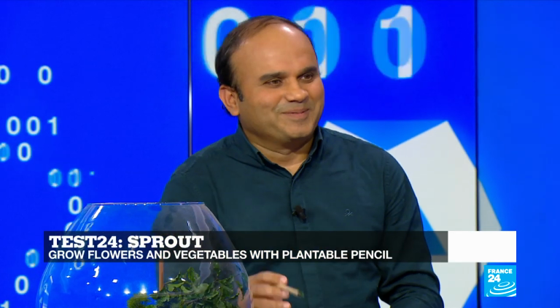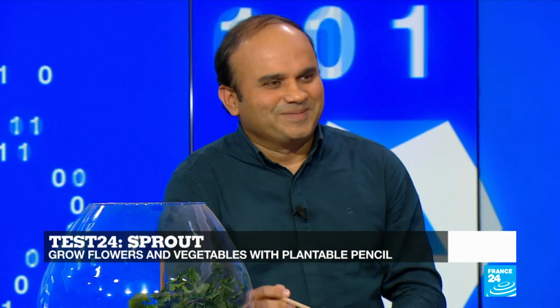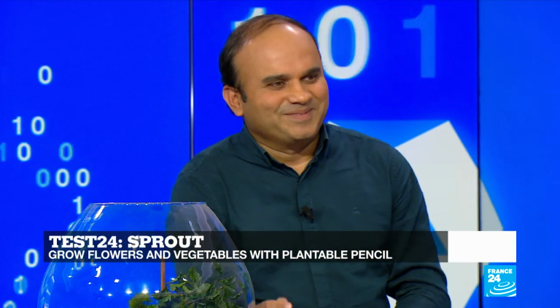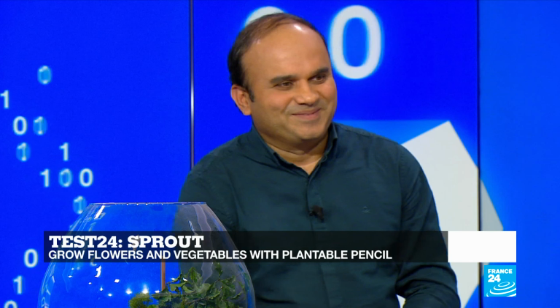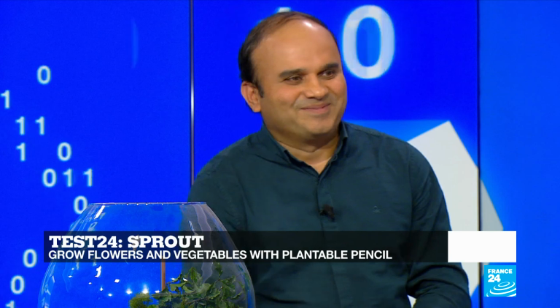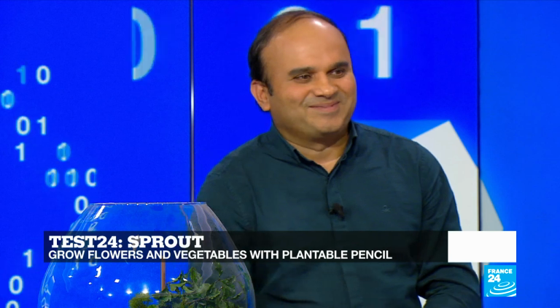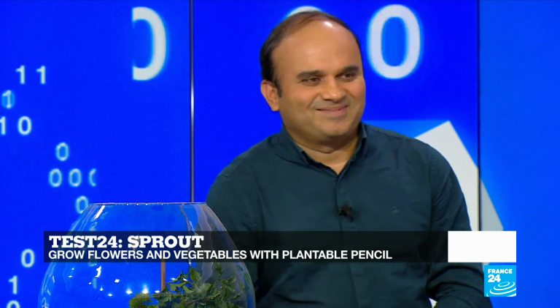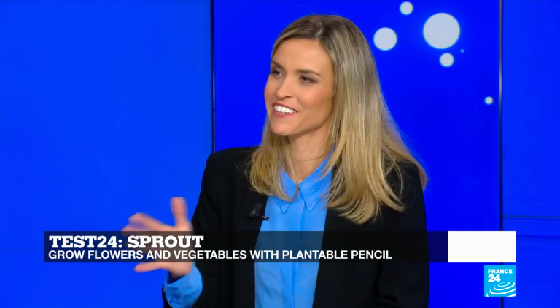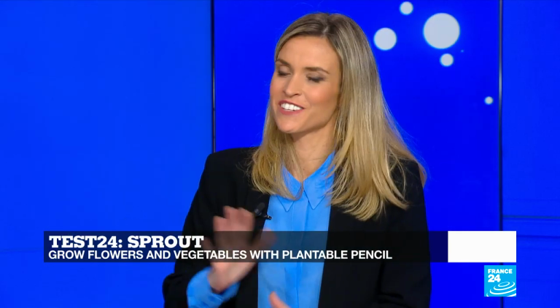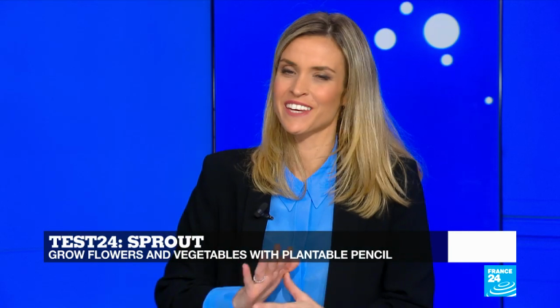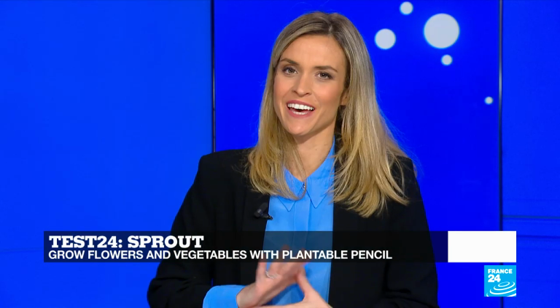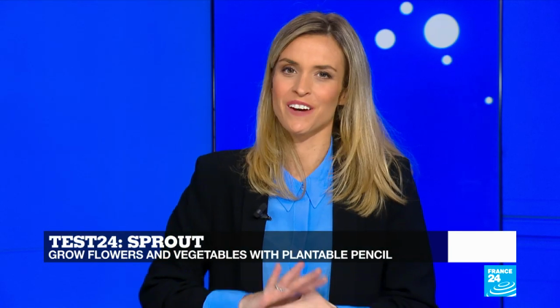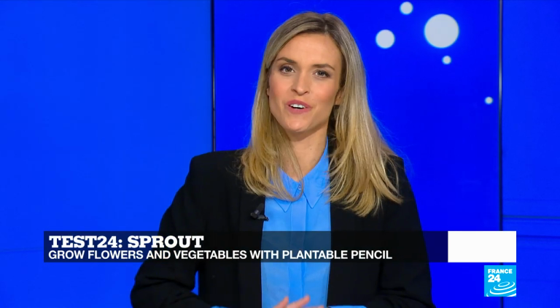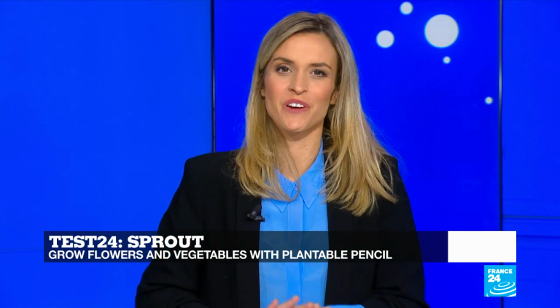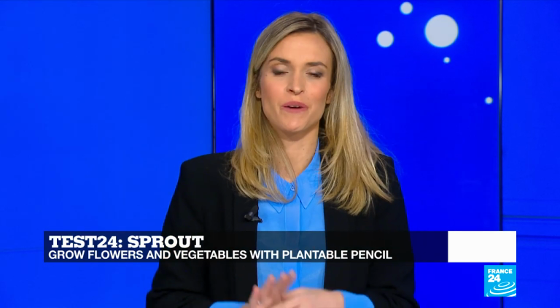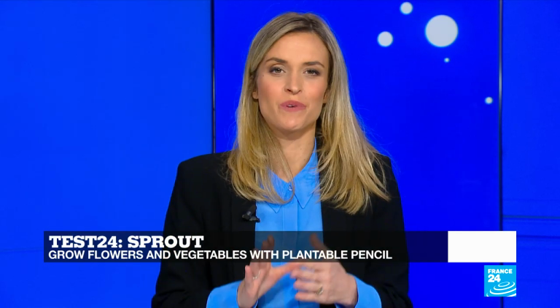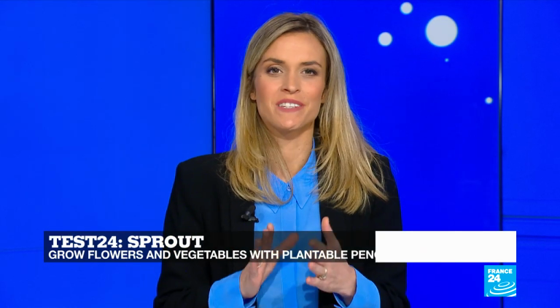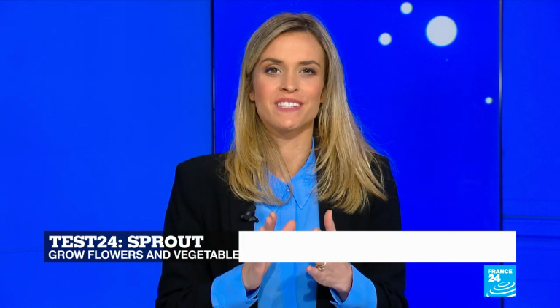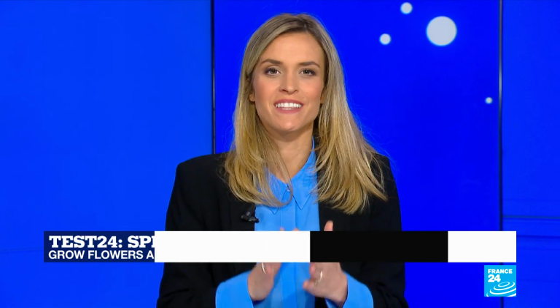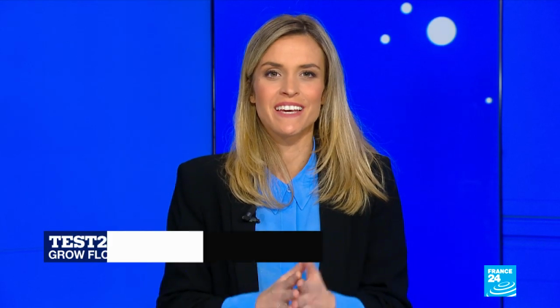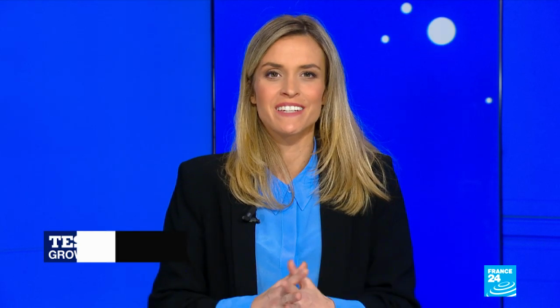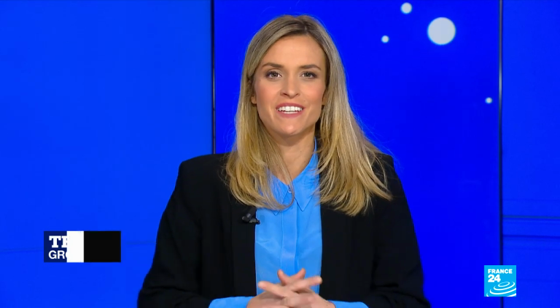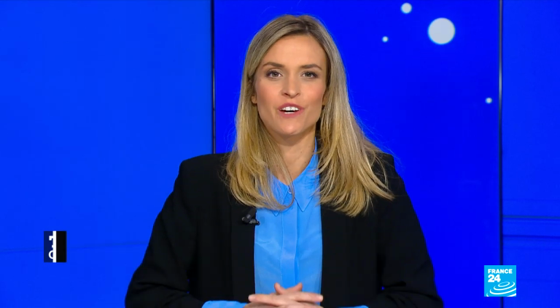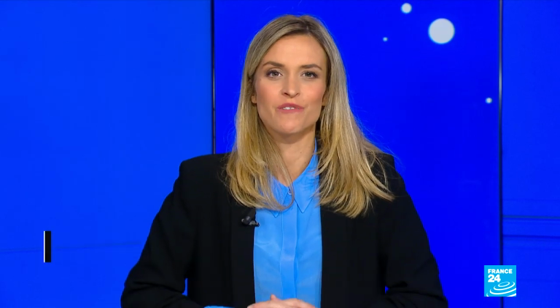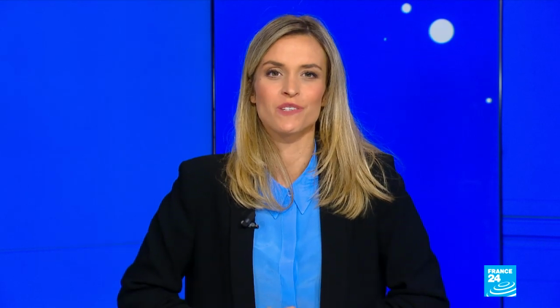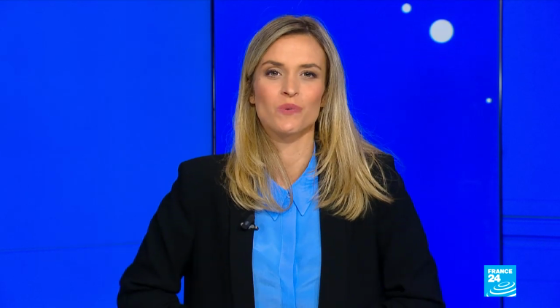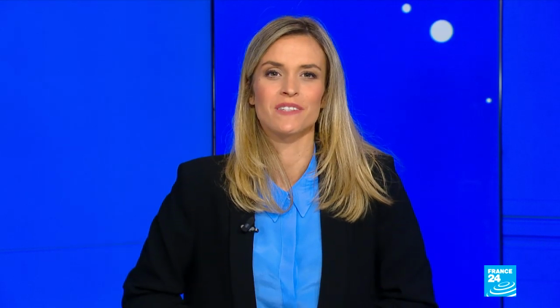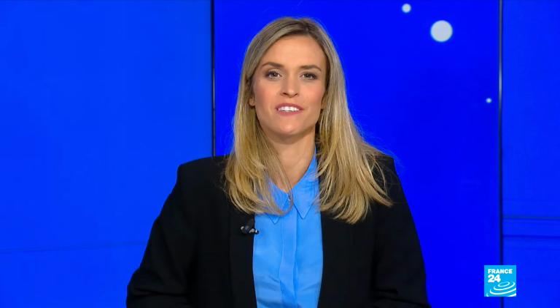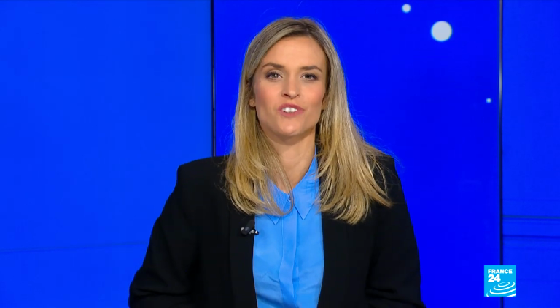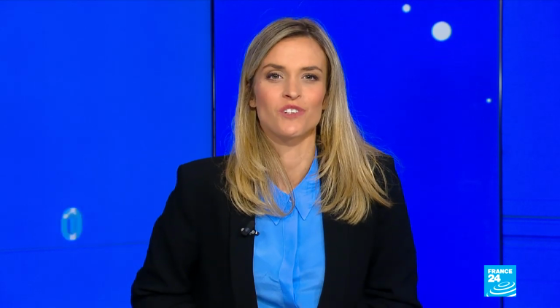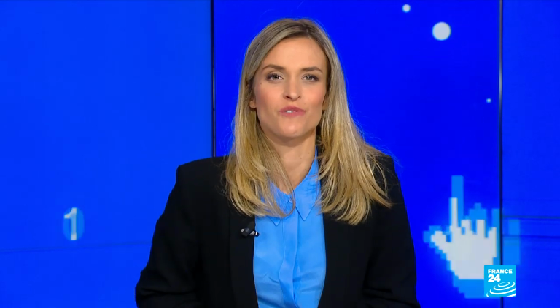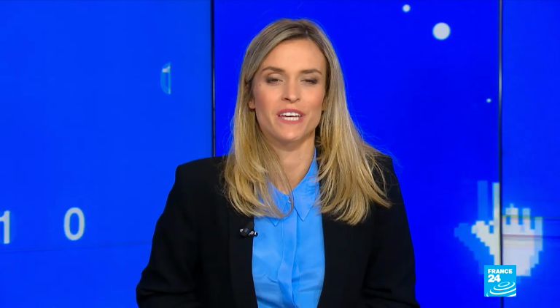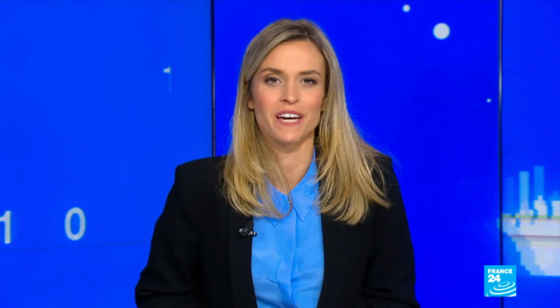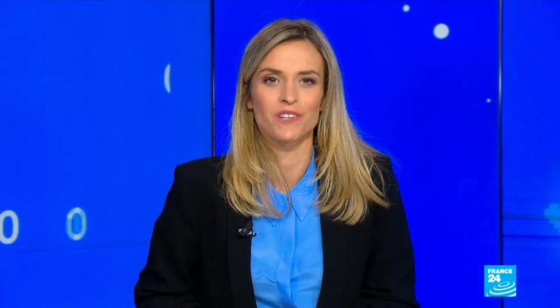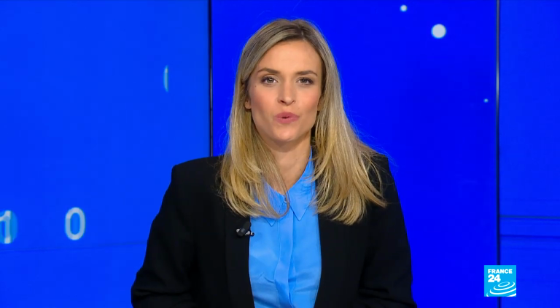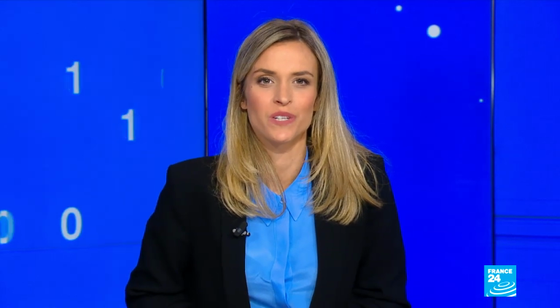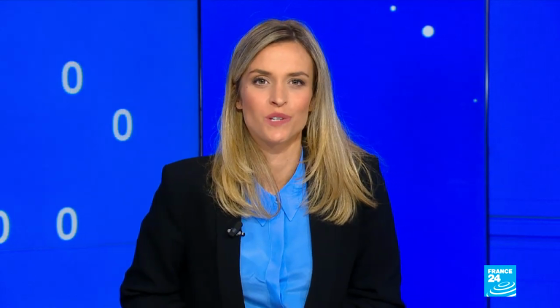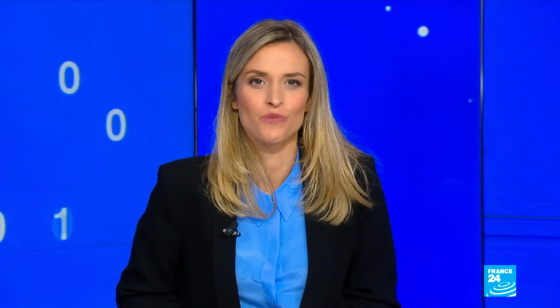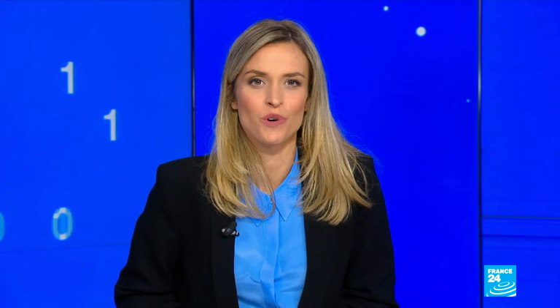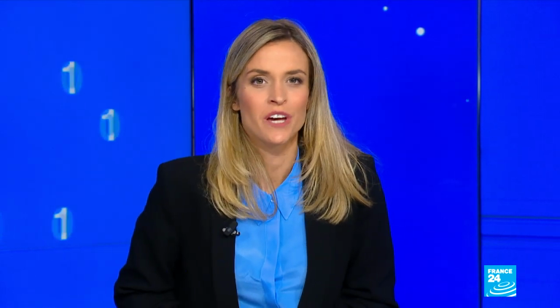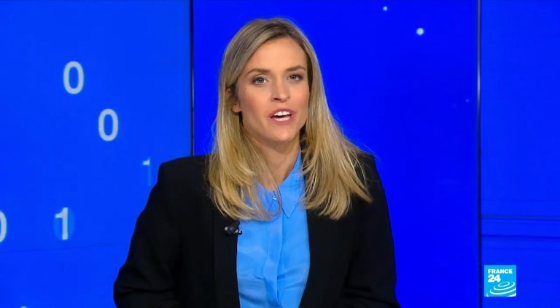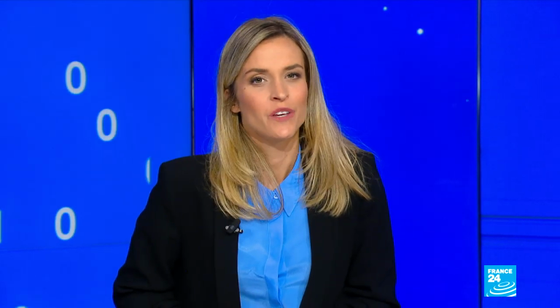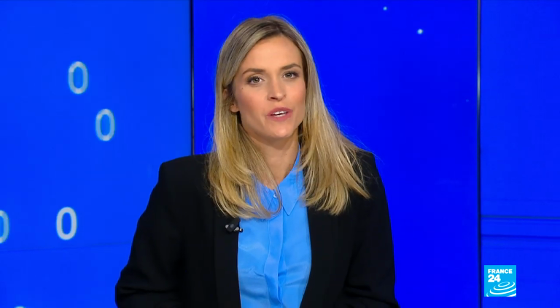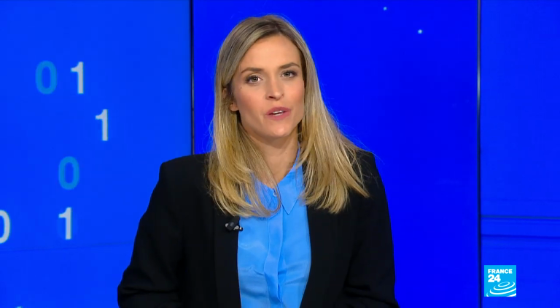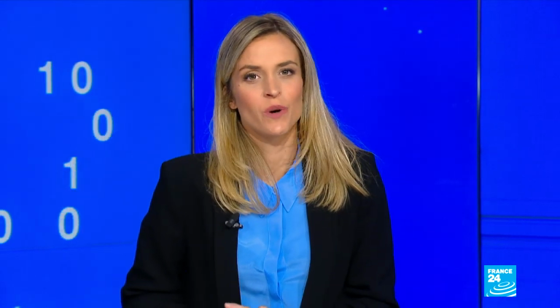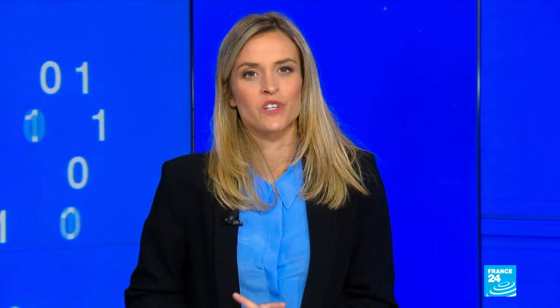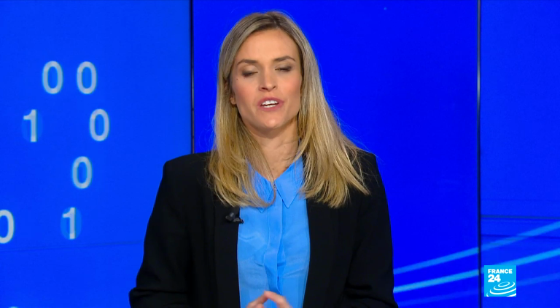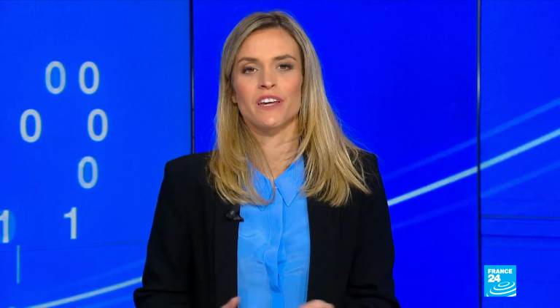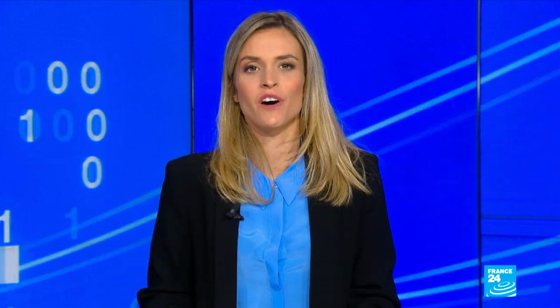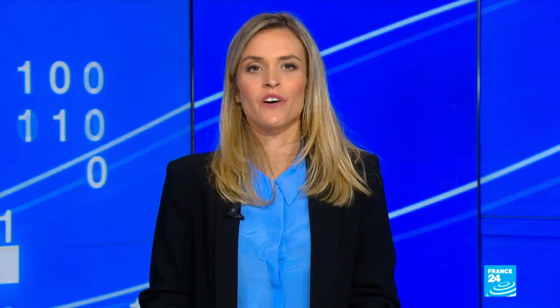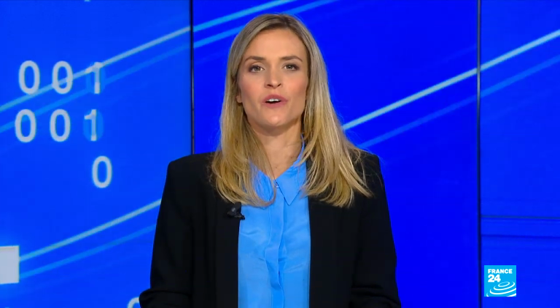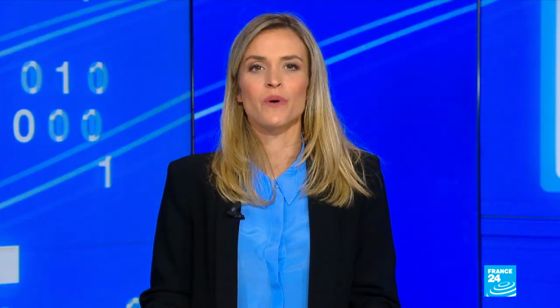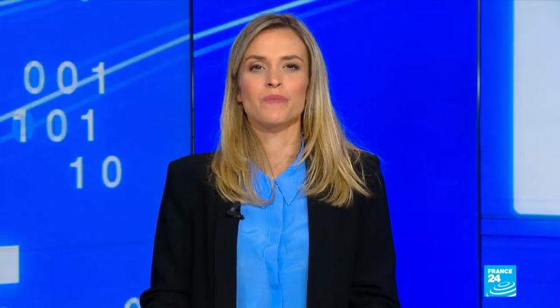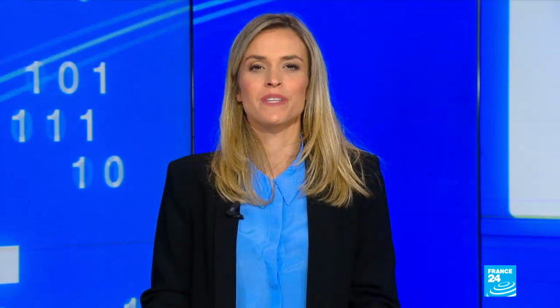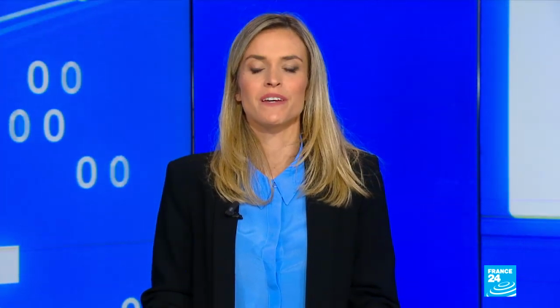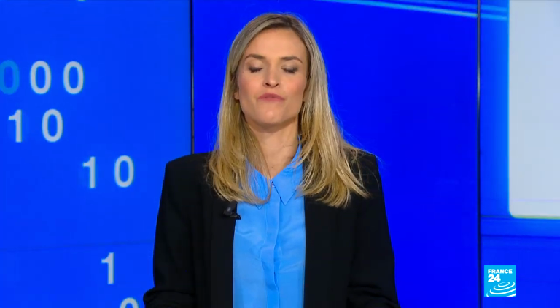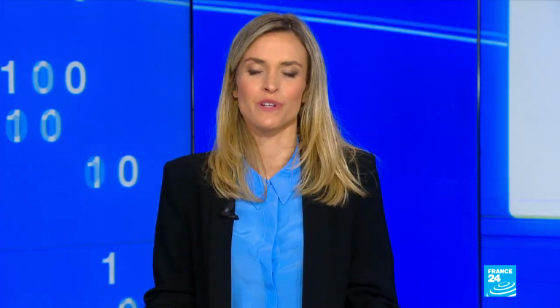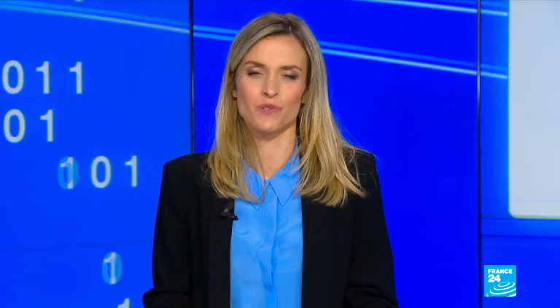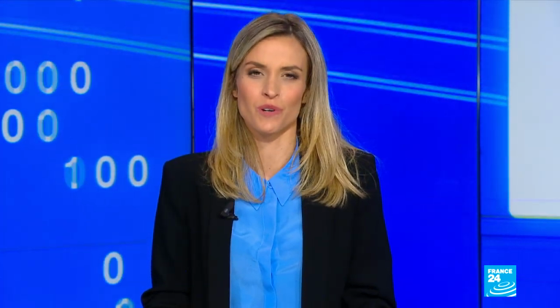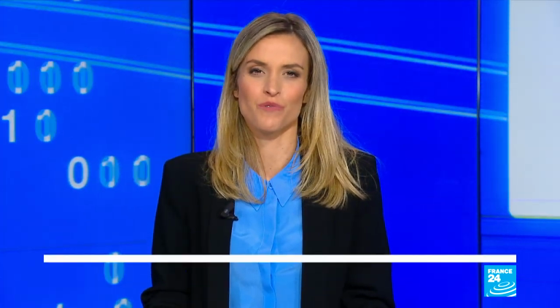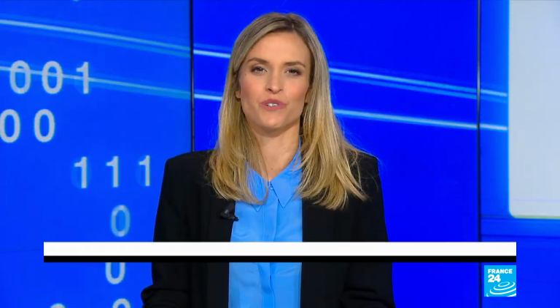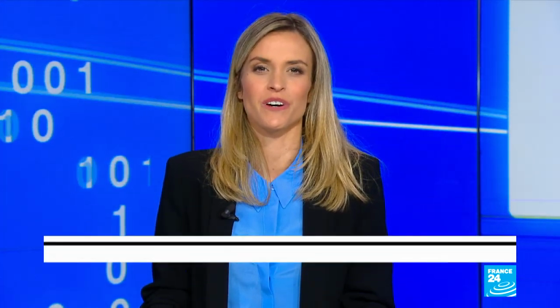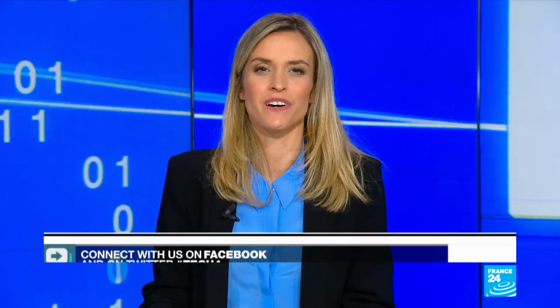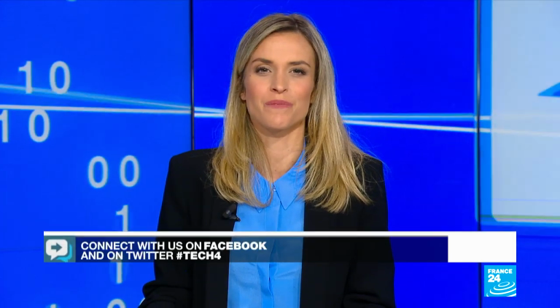Thank you very much. That brings us to the end of this week's edition of Tech 24. You can watch it again on our website, France24.com.